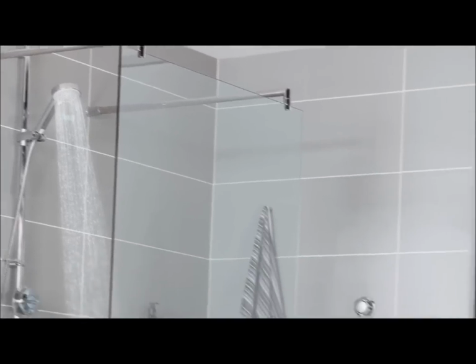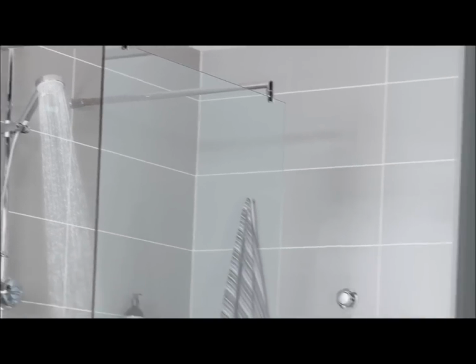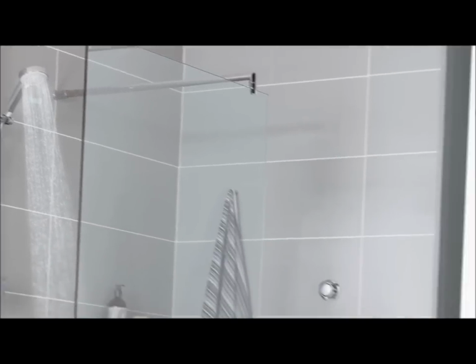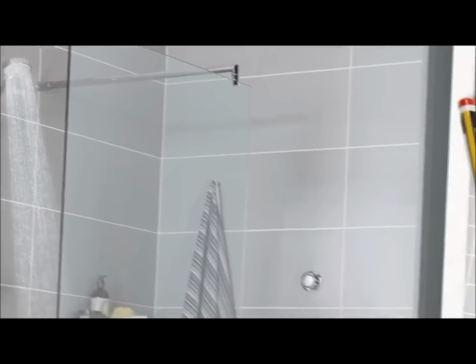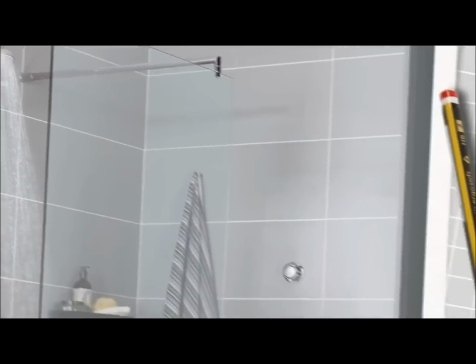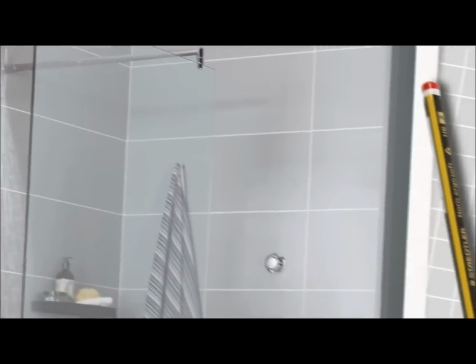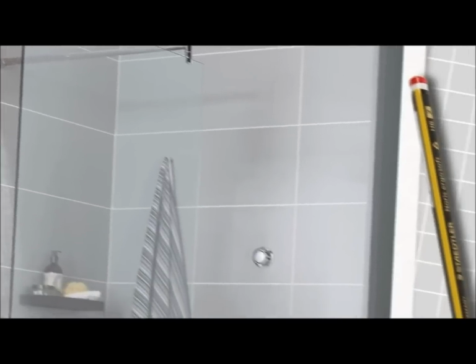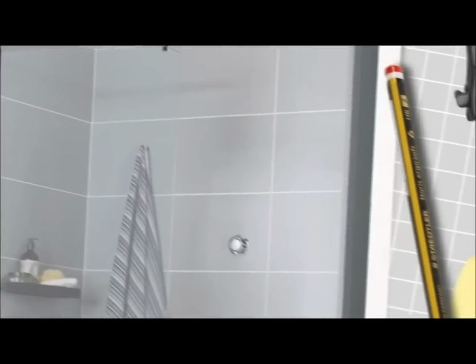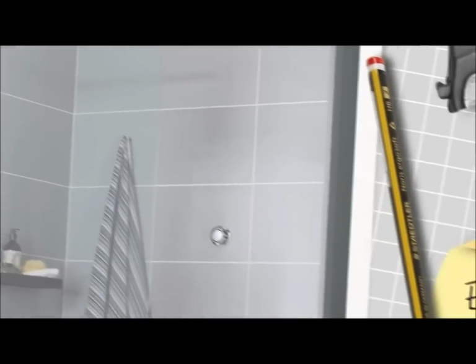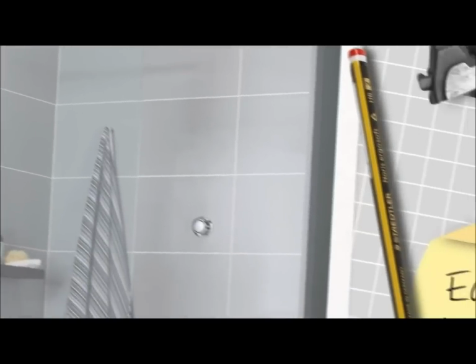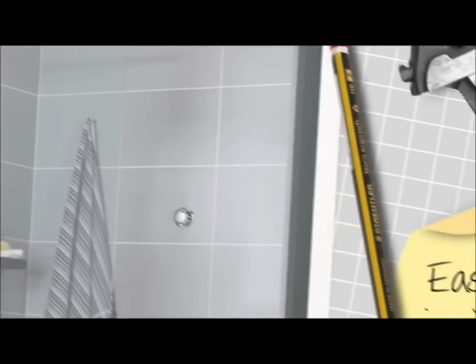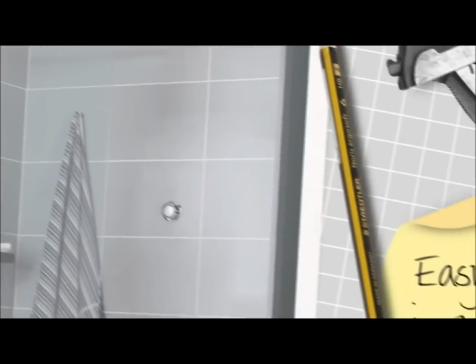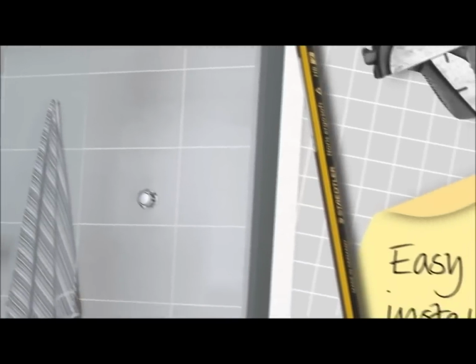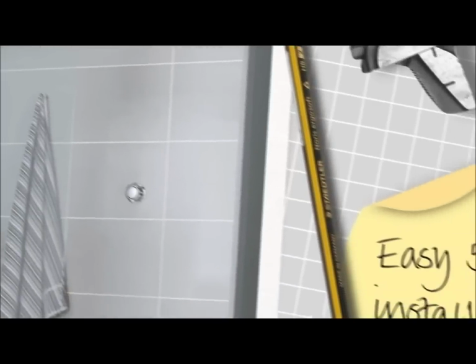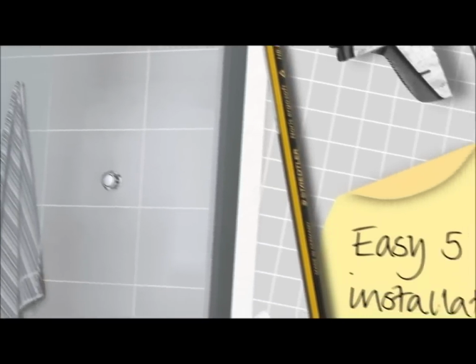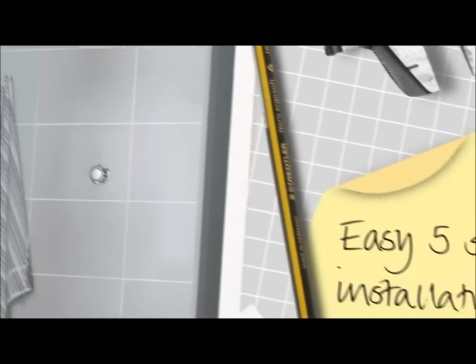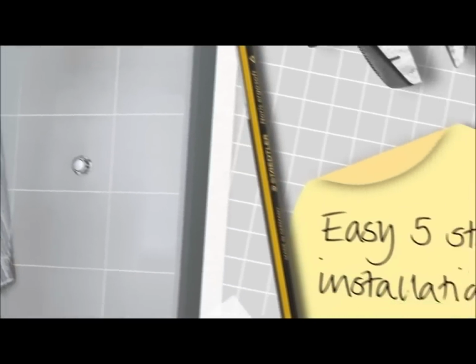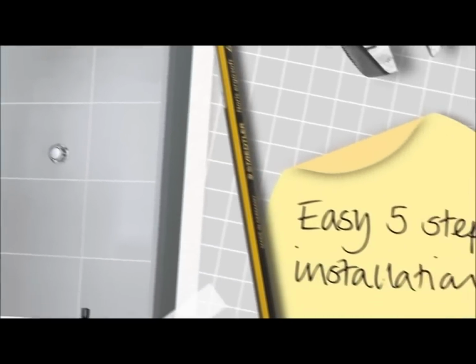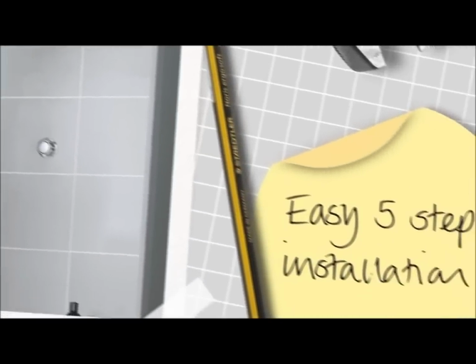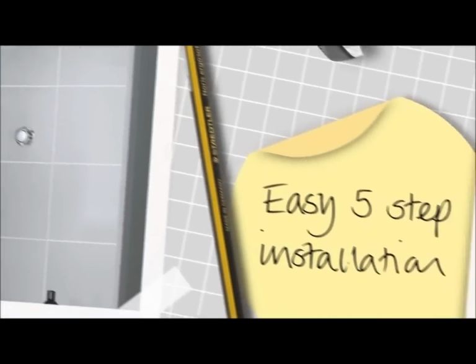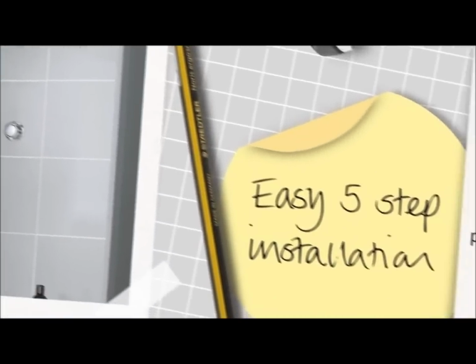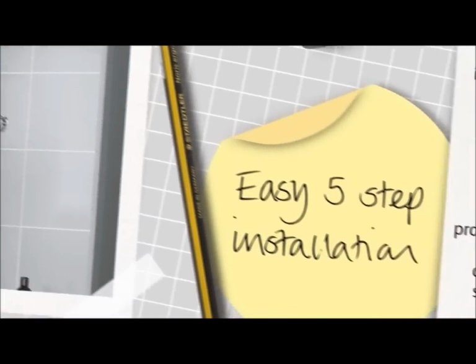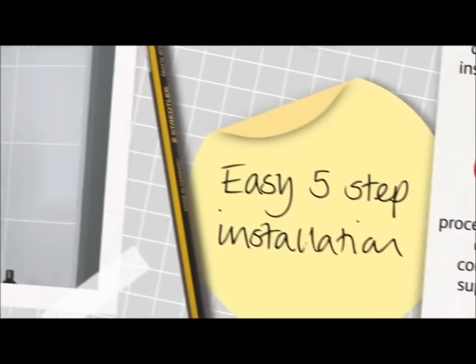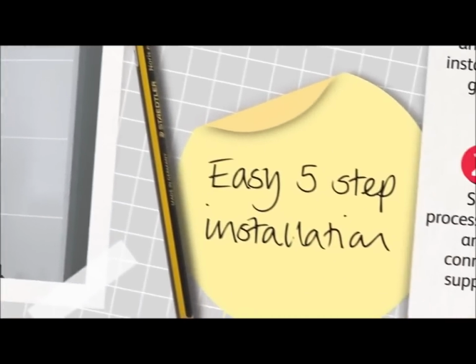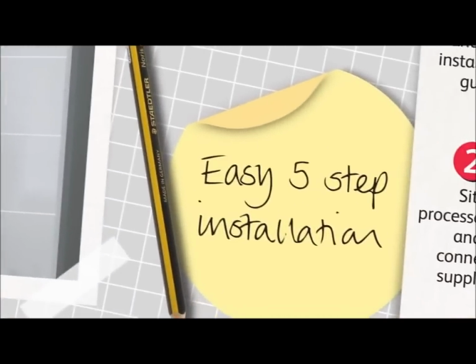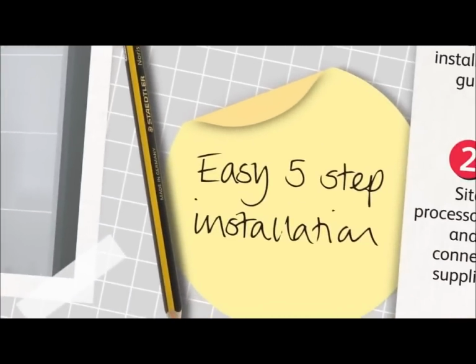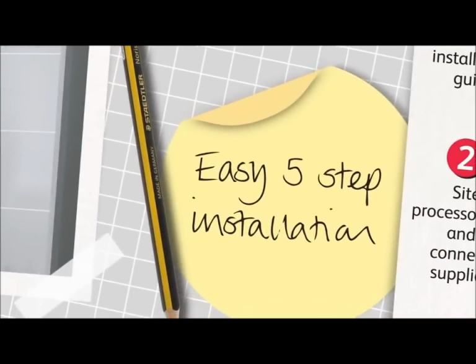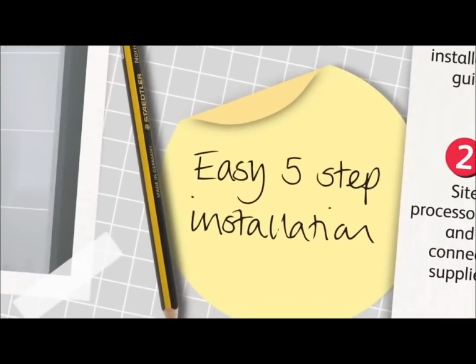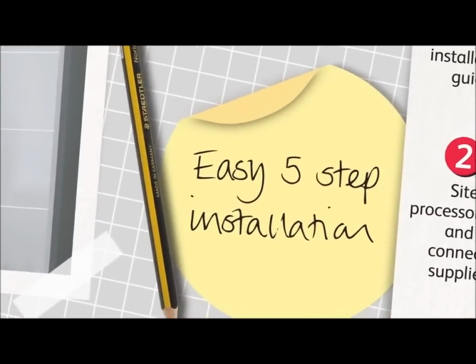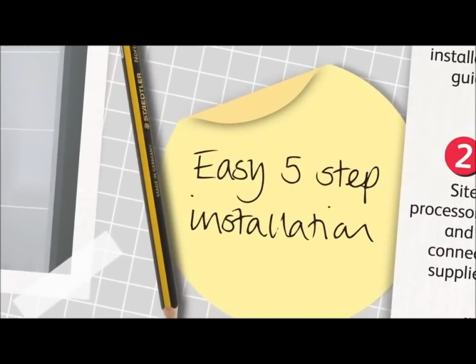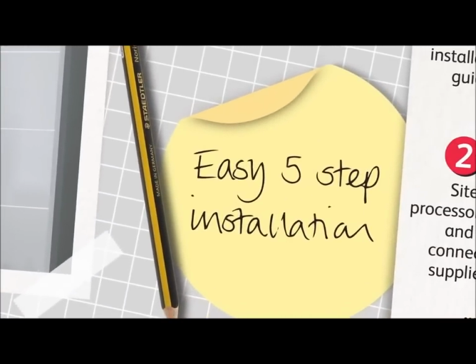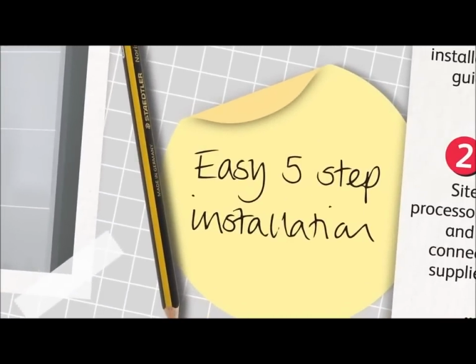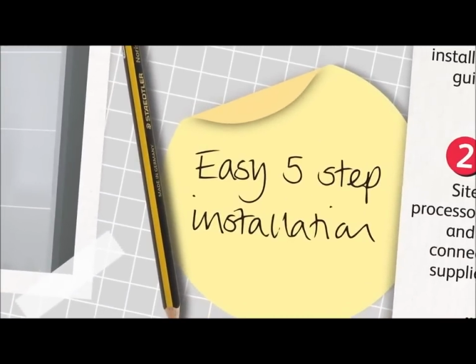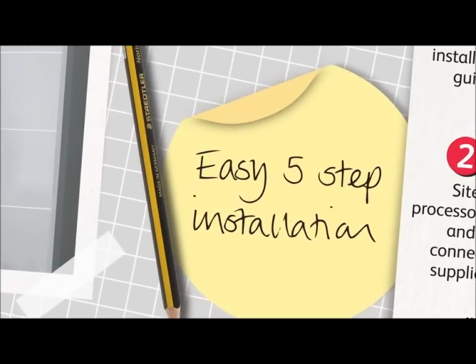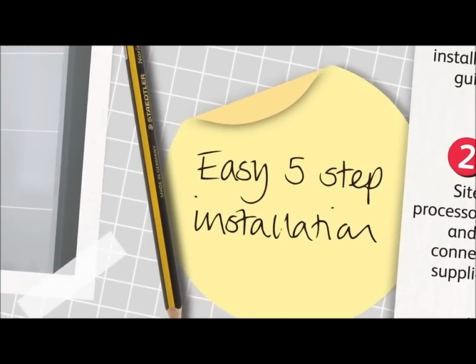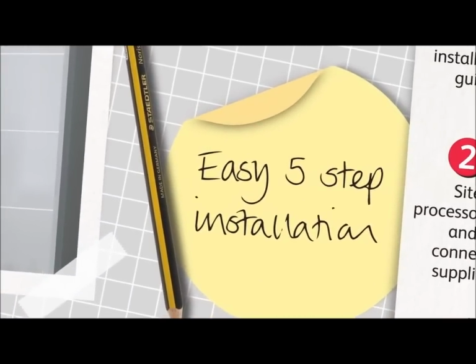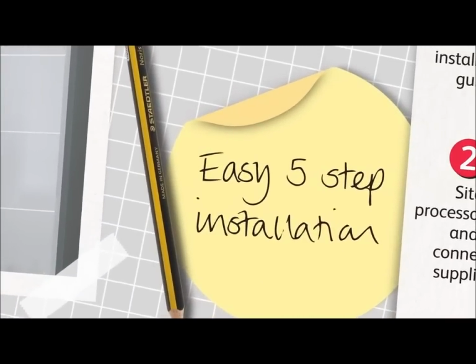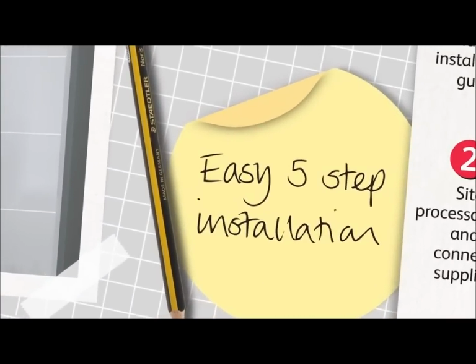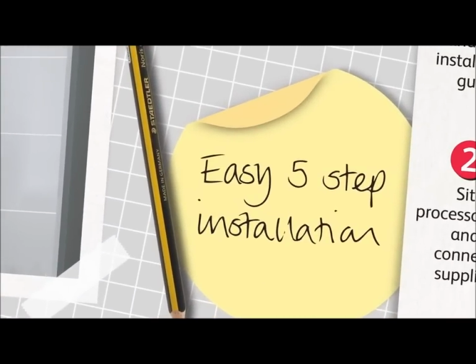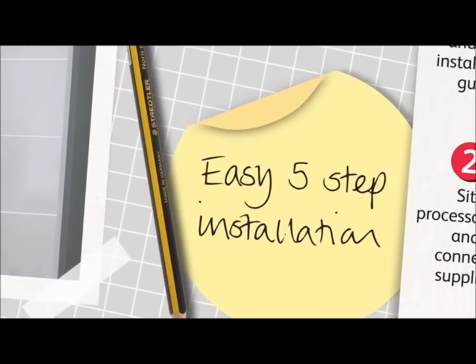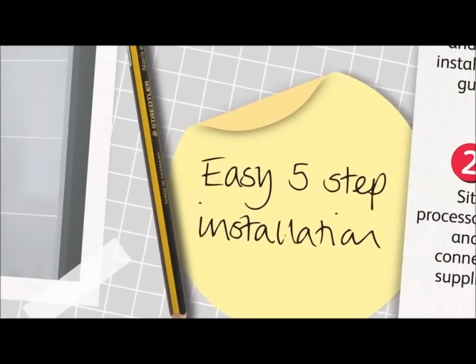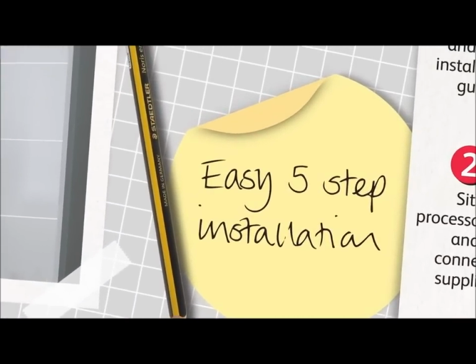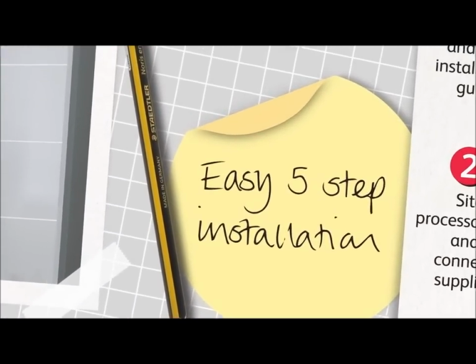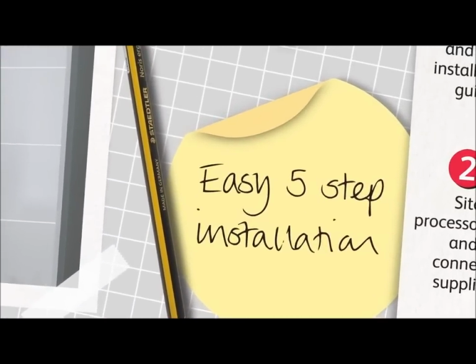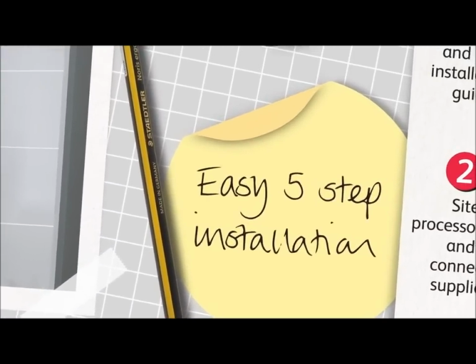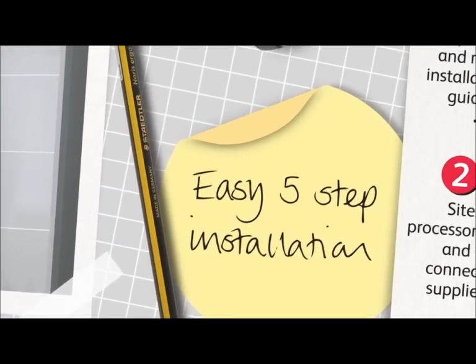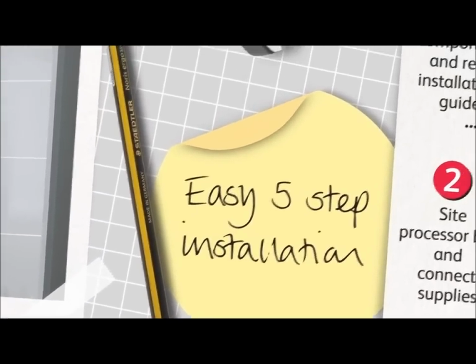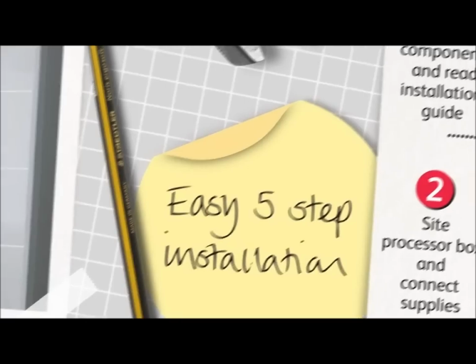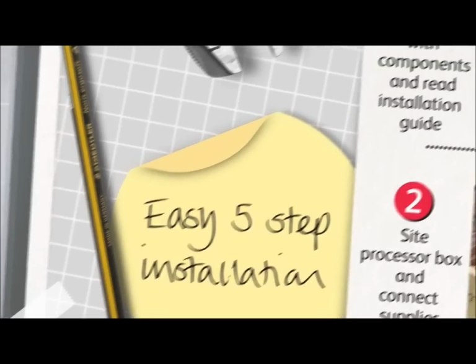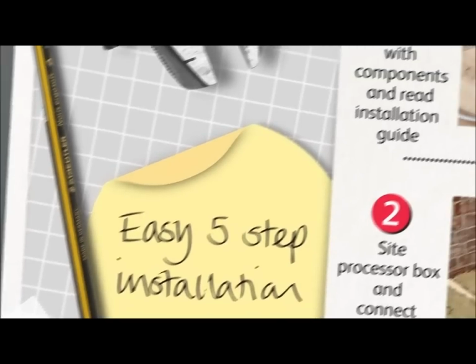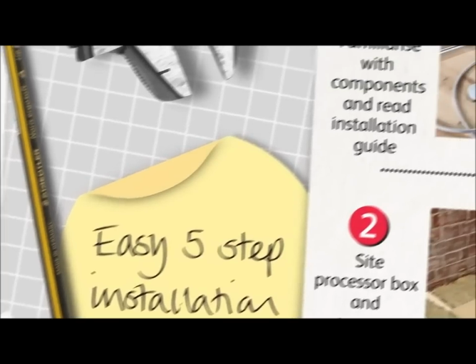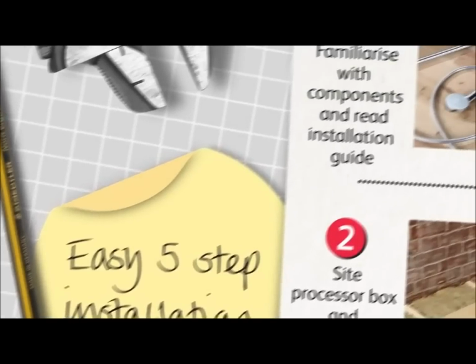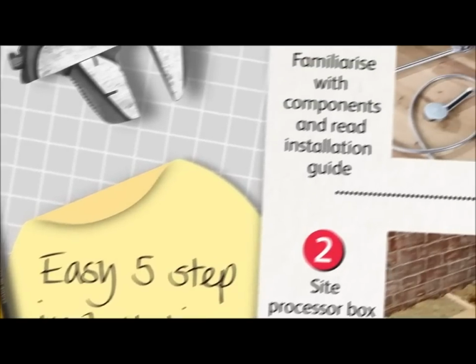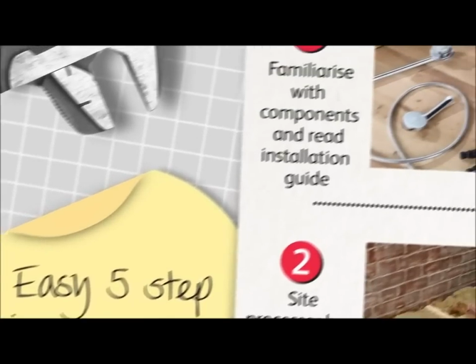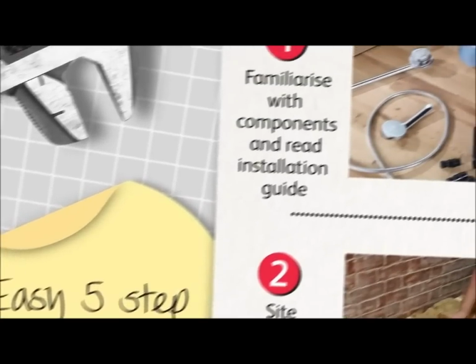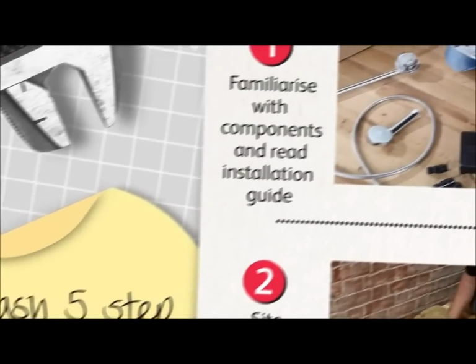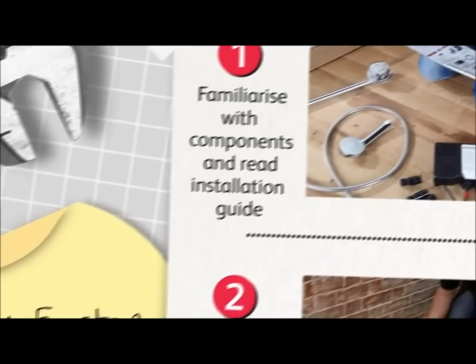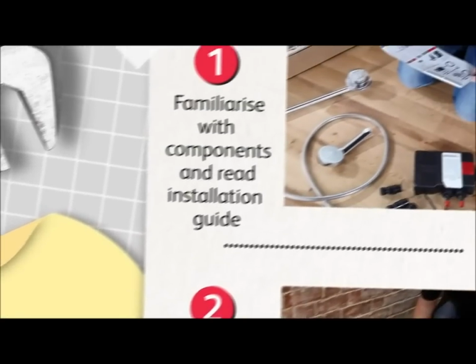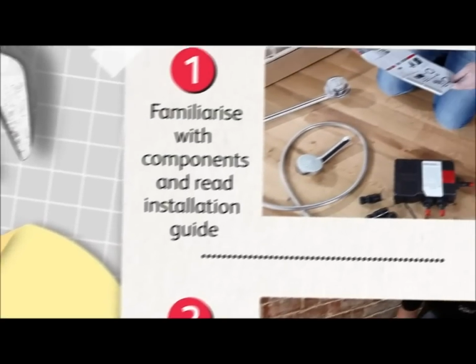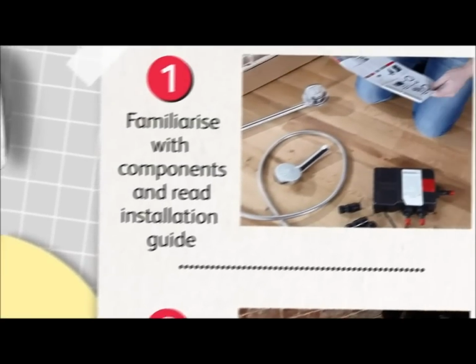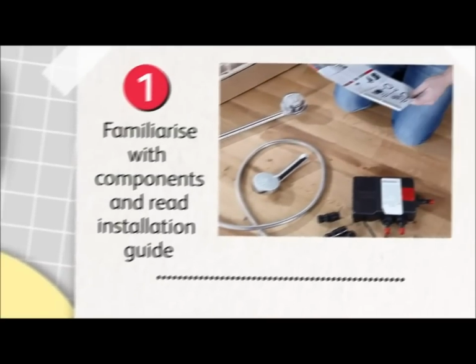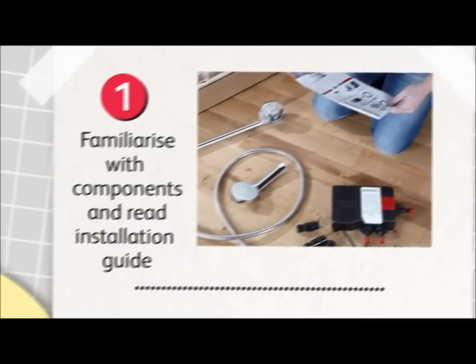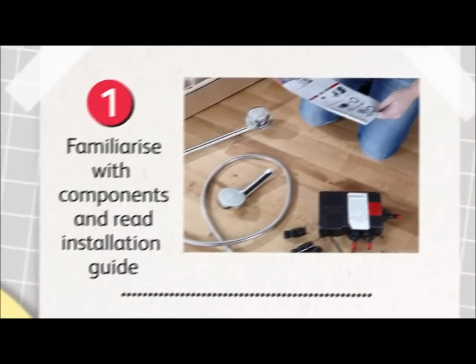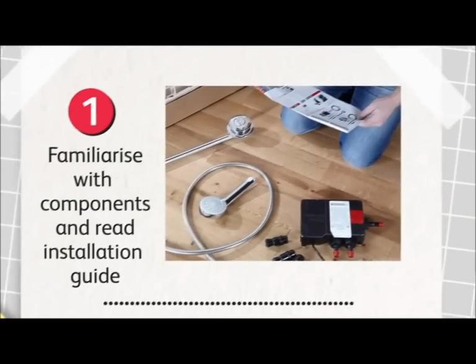It's quick, easy and hassle free. When fitting a digital shower, there are just a few simple steps to follow.